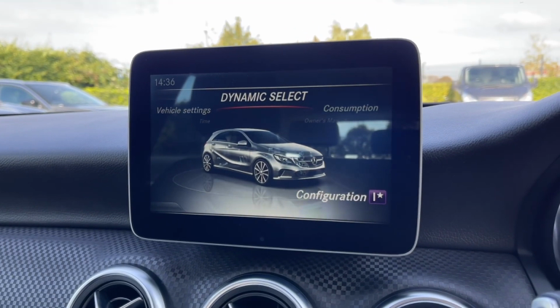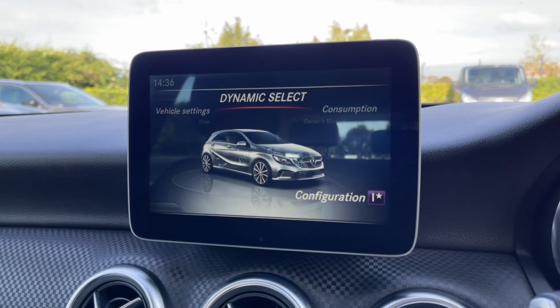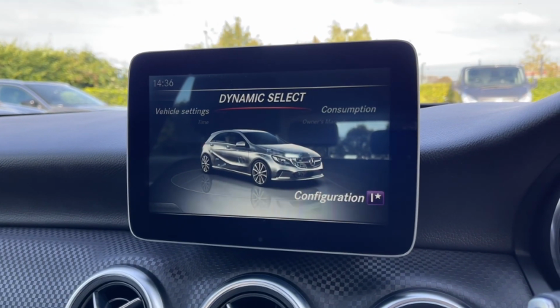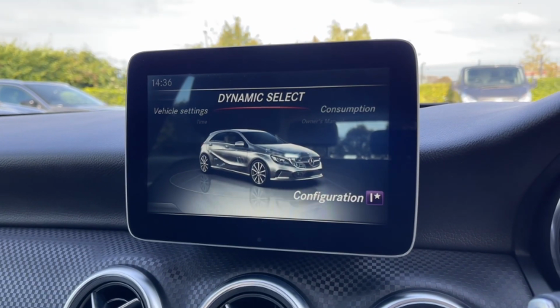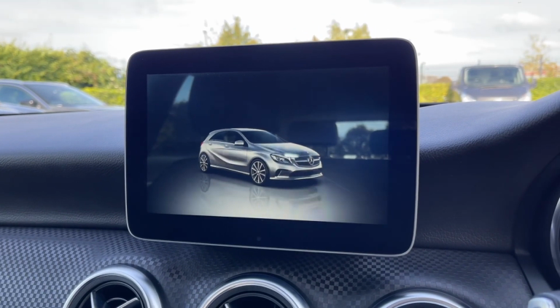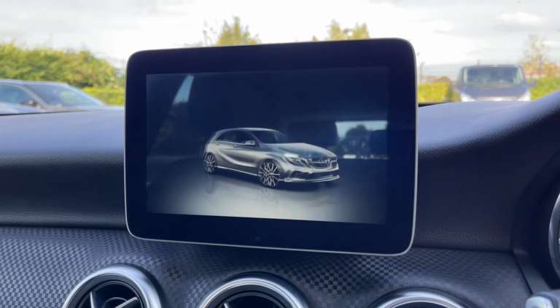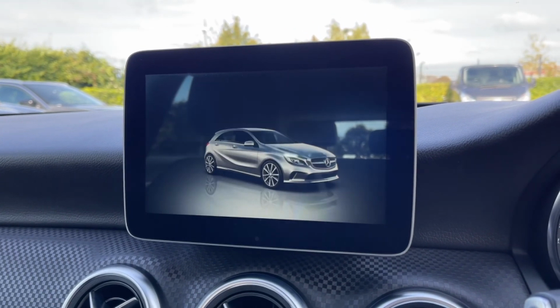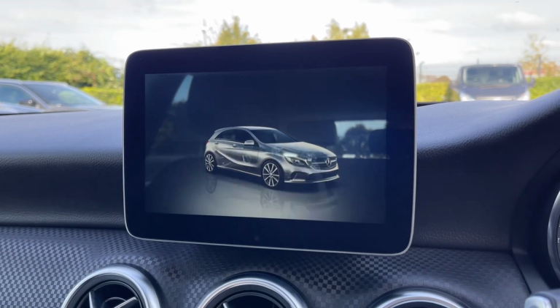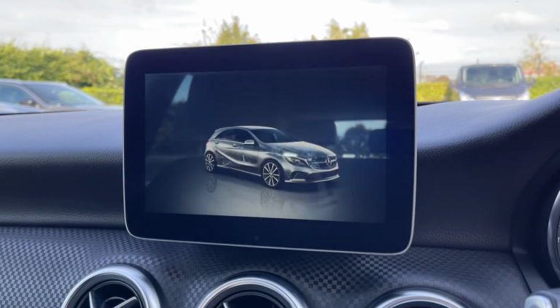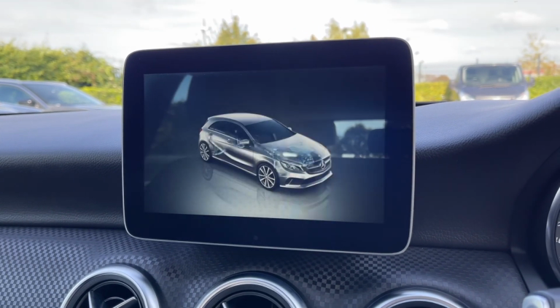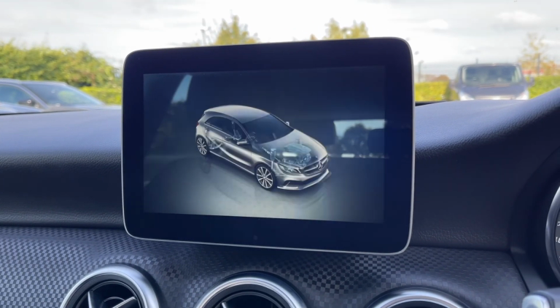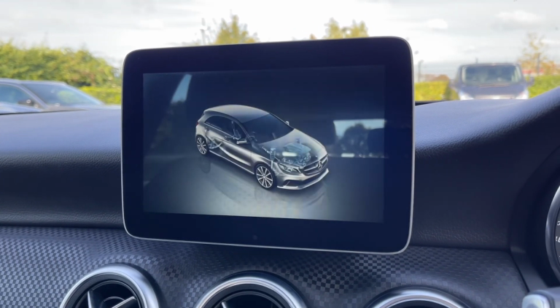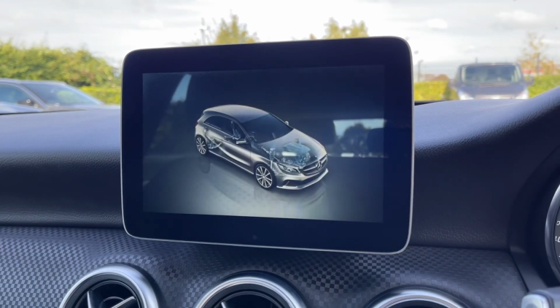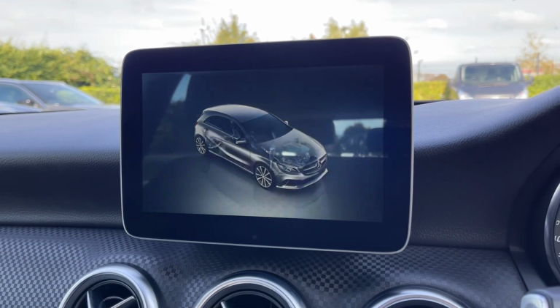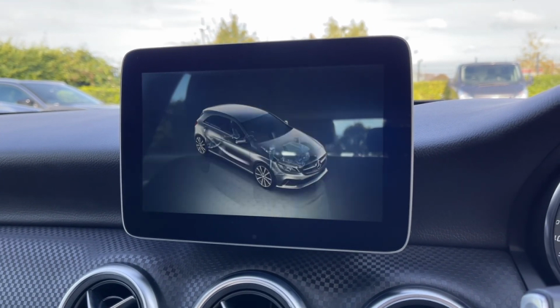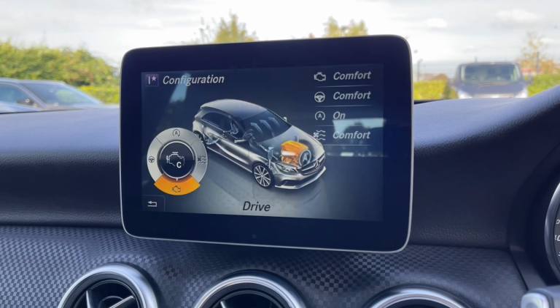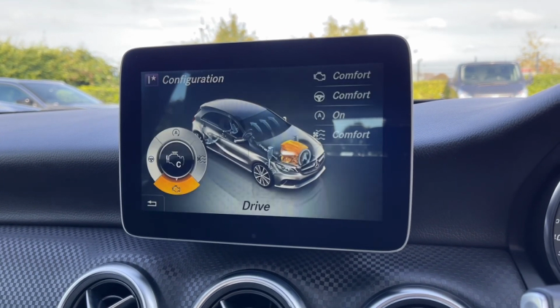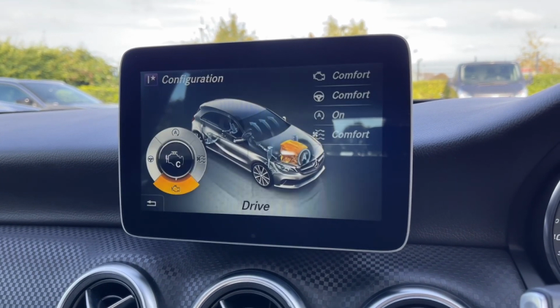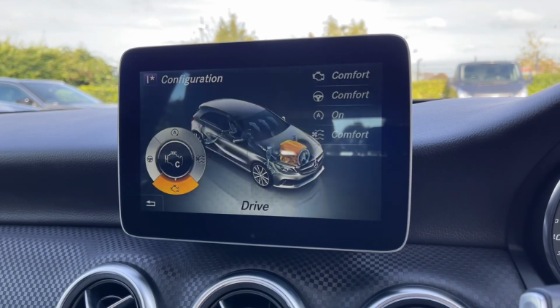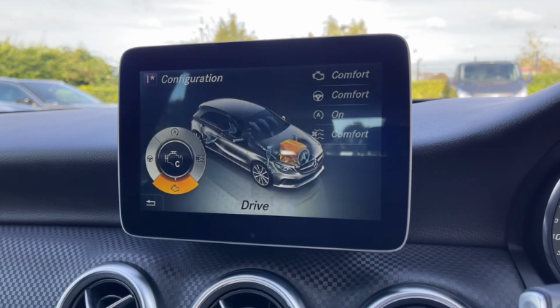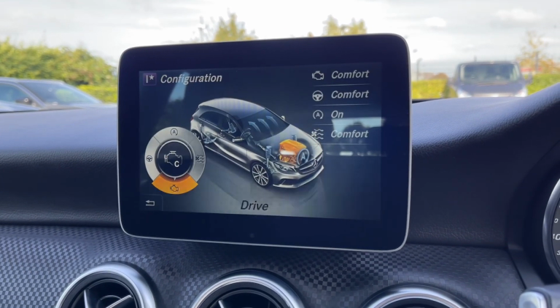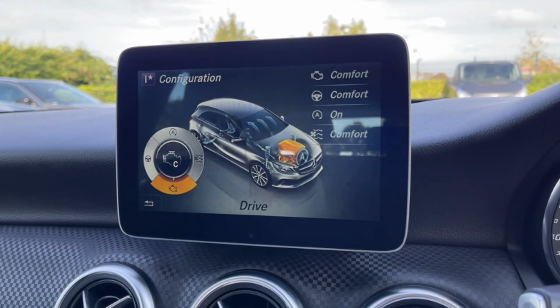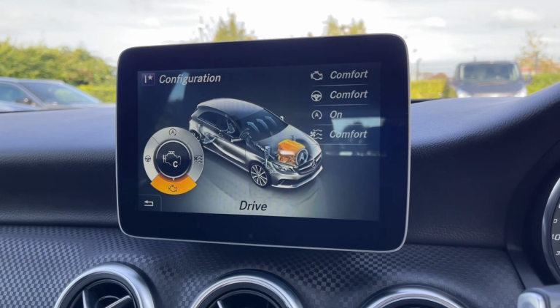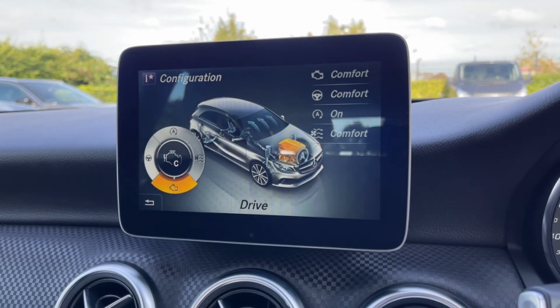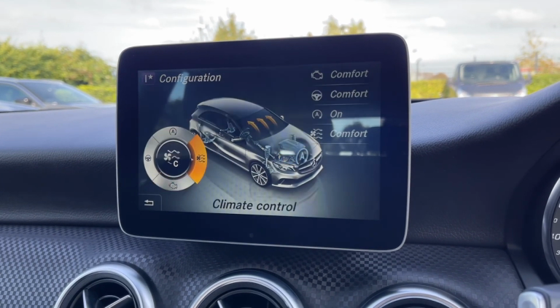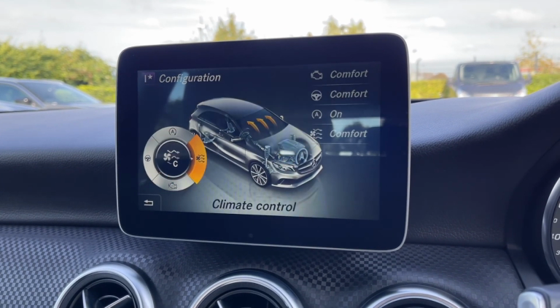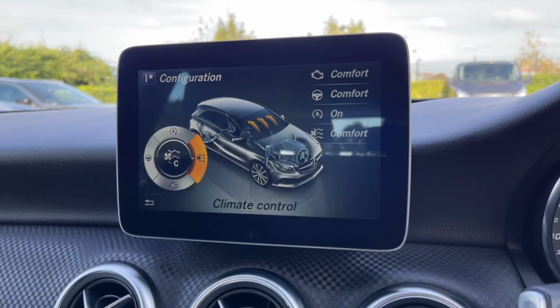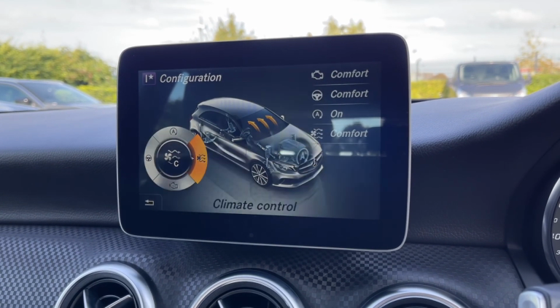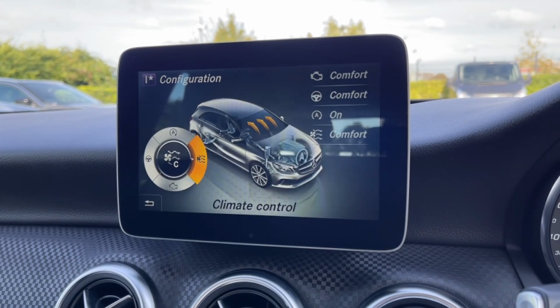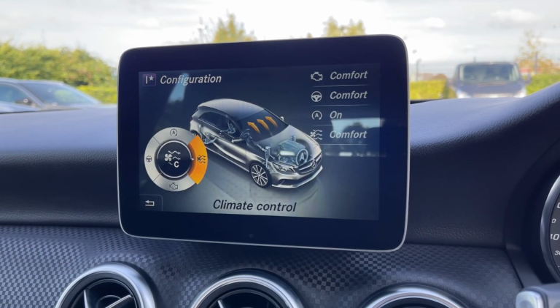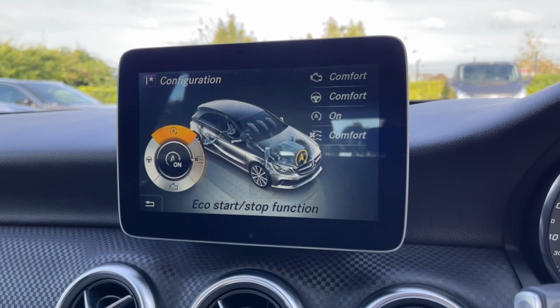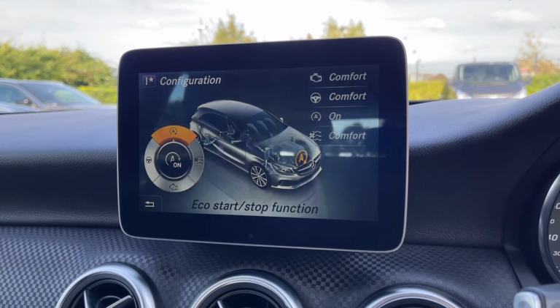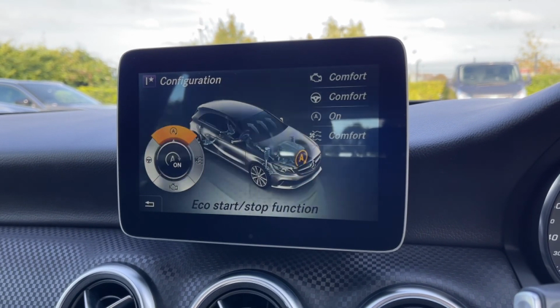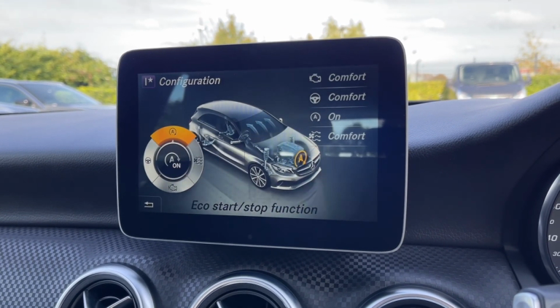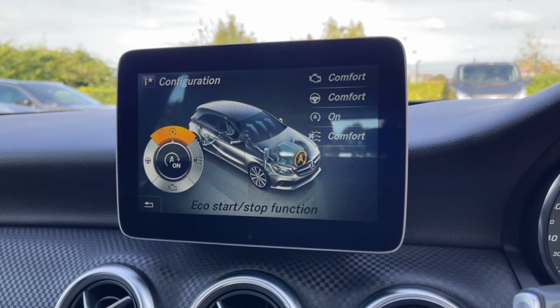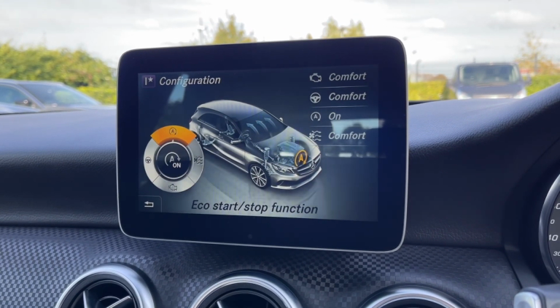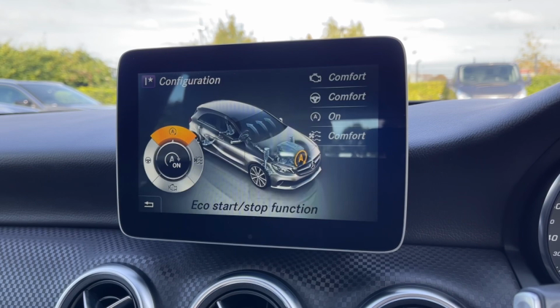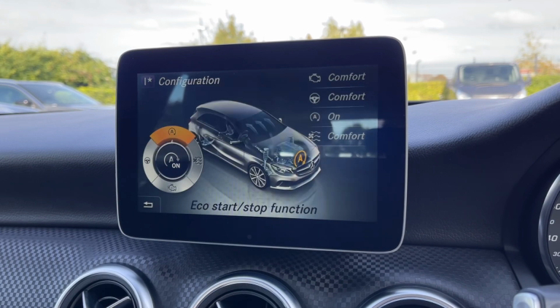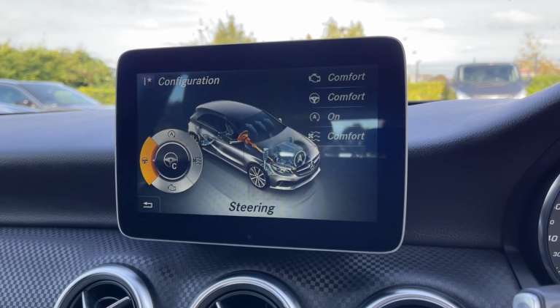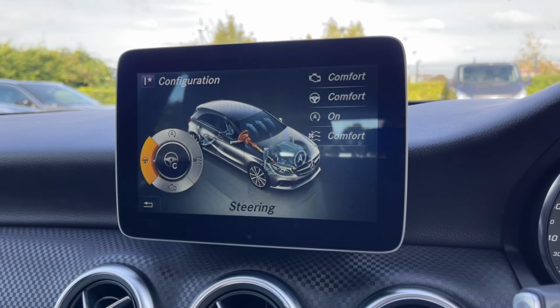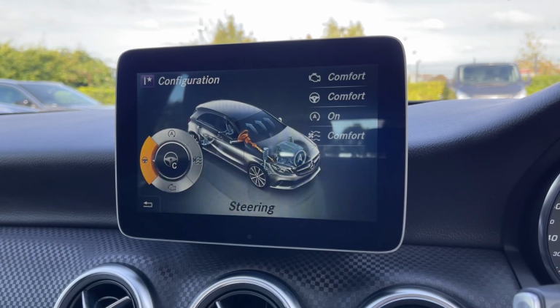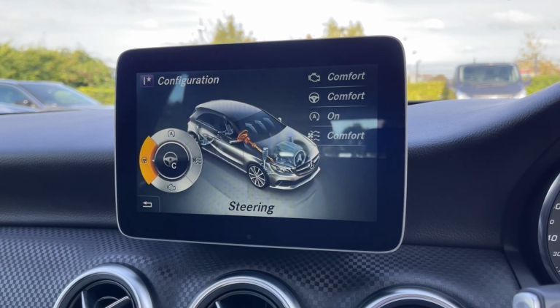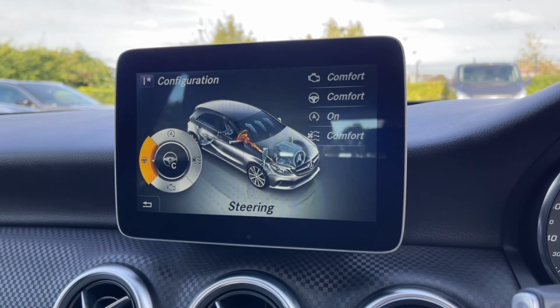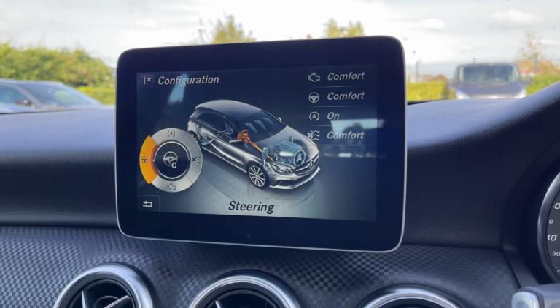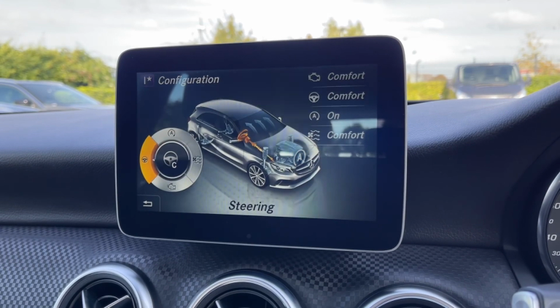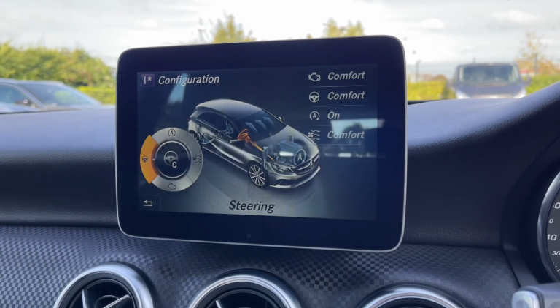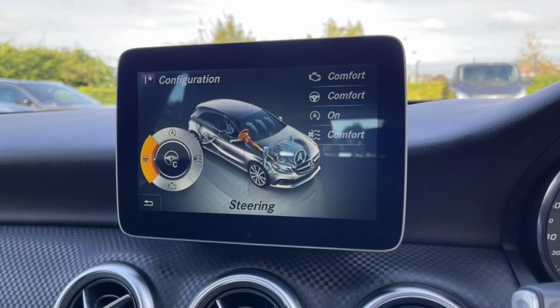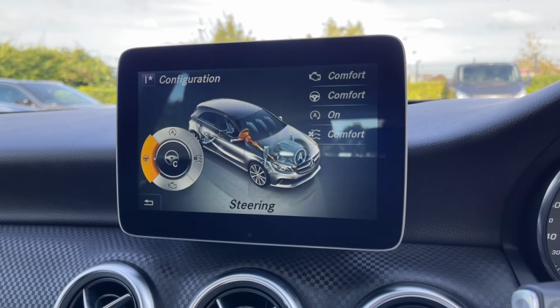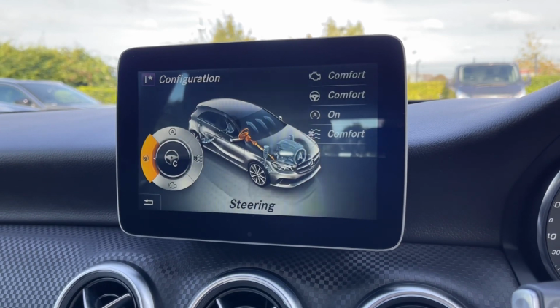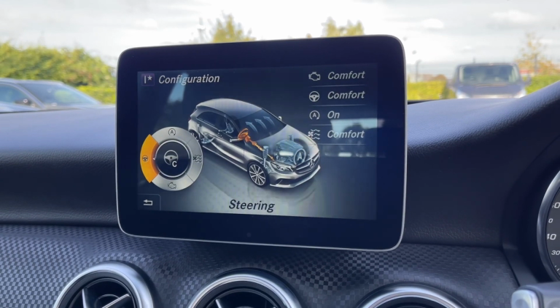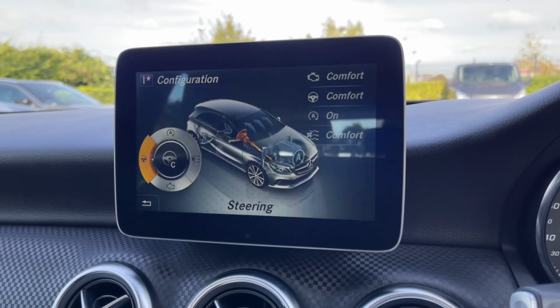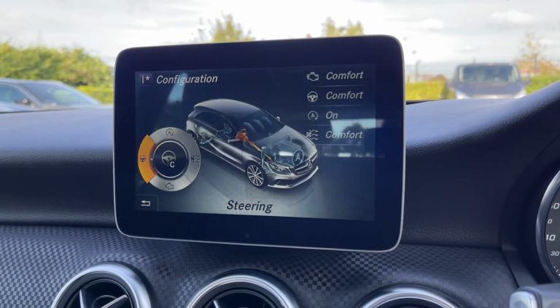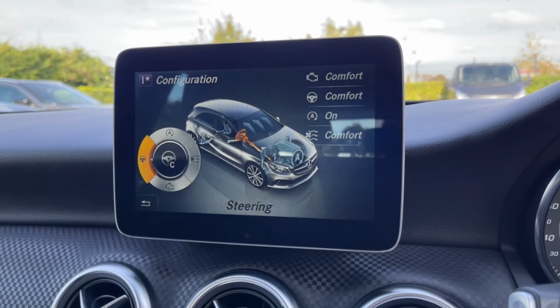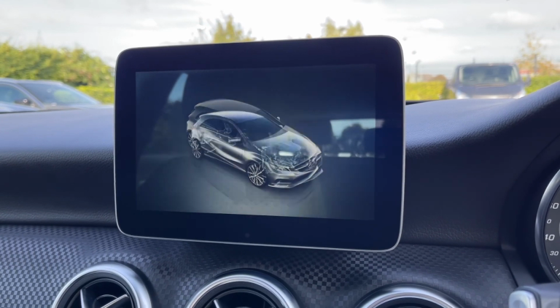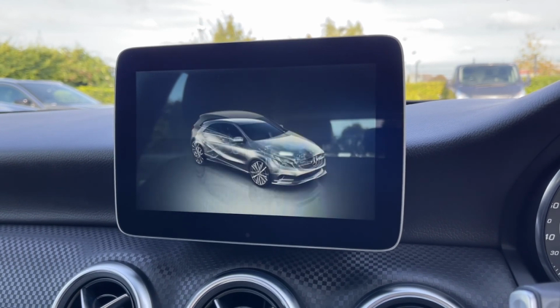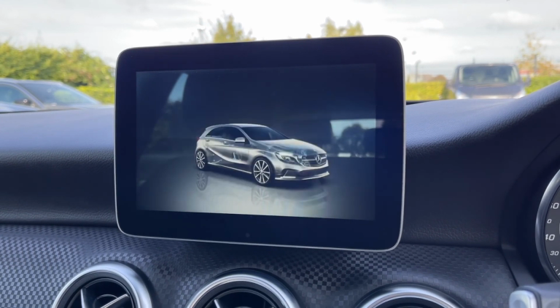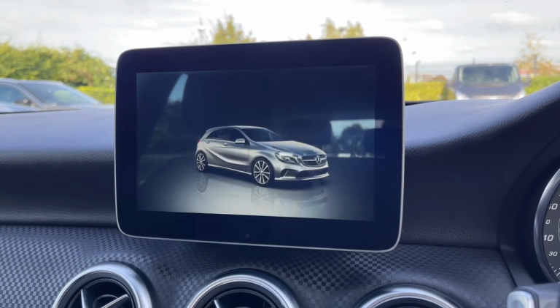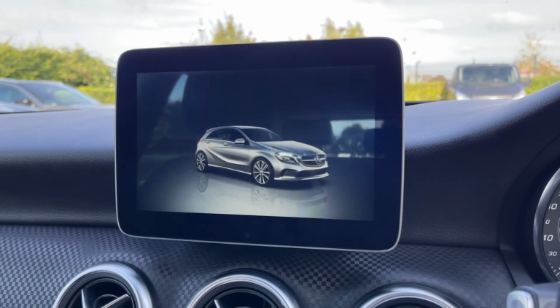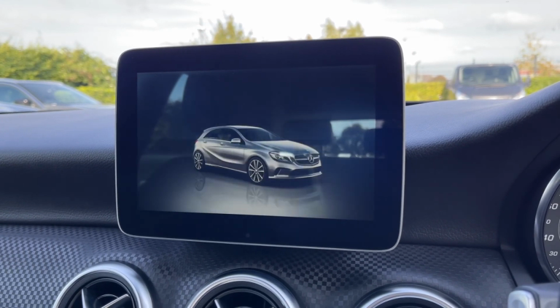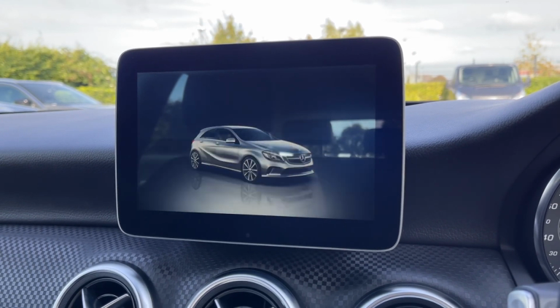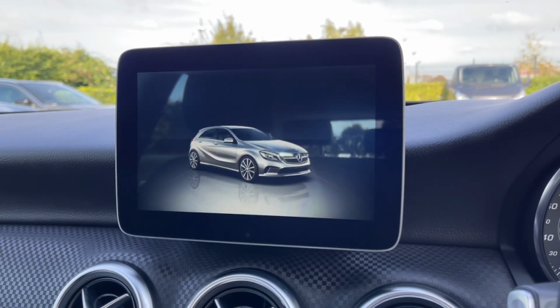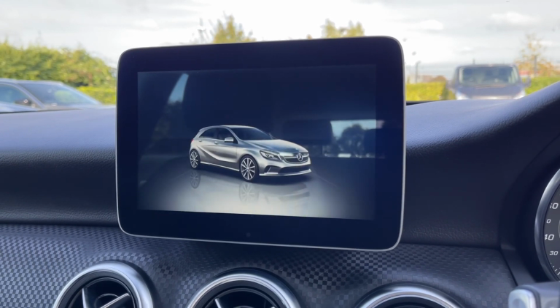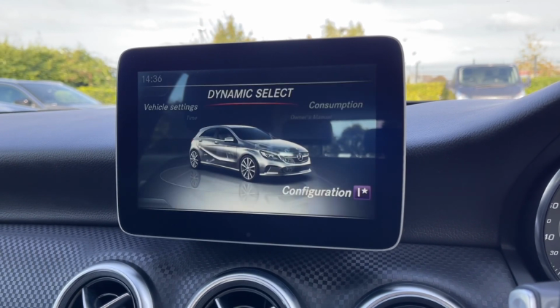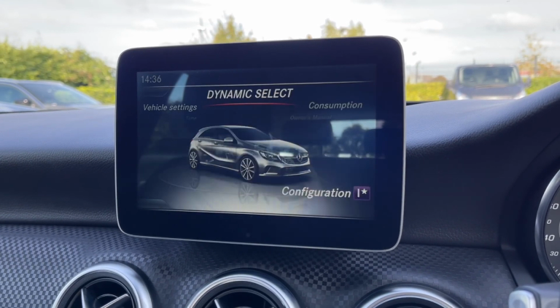I'll just show you how to configure the individual mode. As you can see, you can adjust the climate, stop/start, steering and engine to your liking.